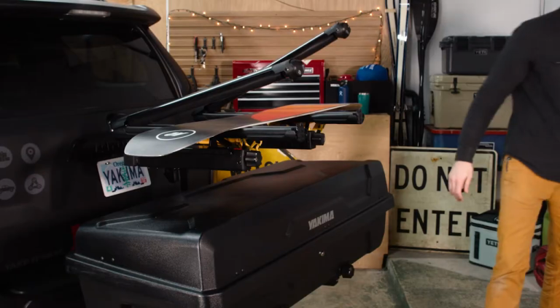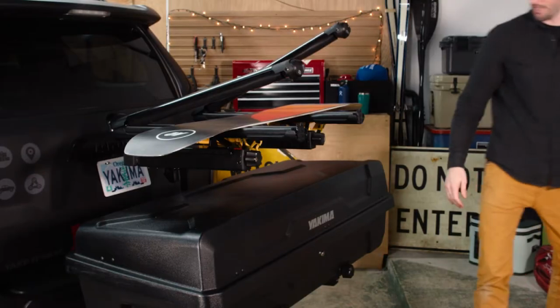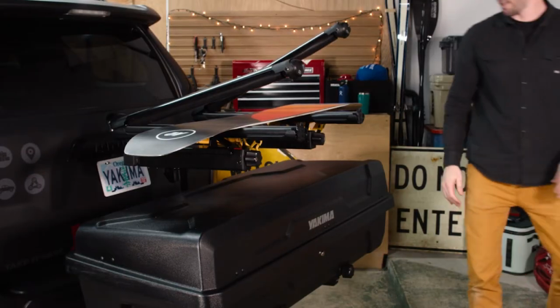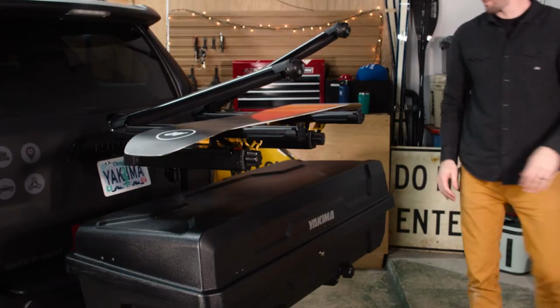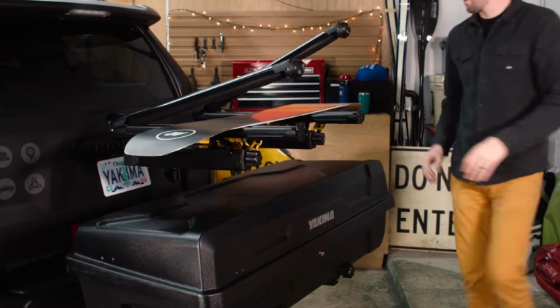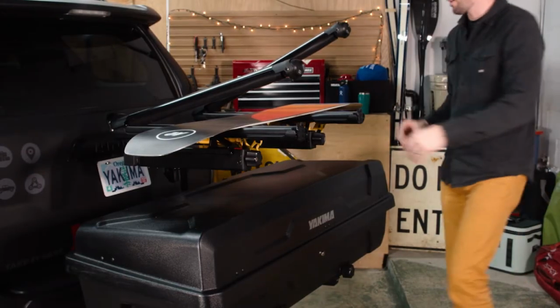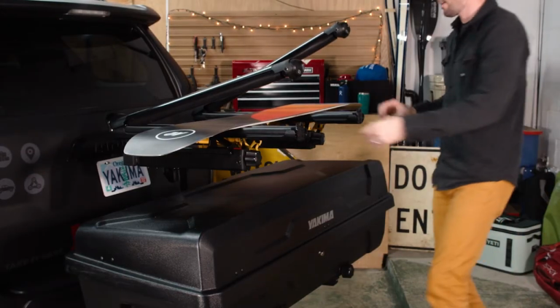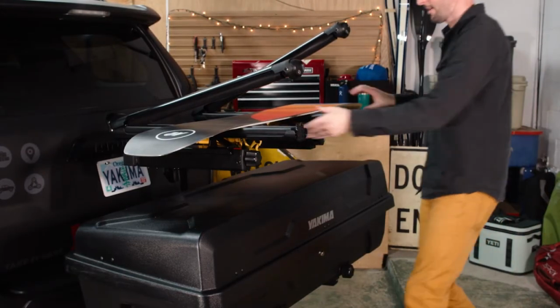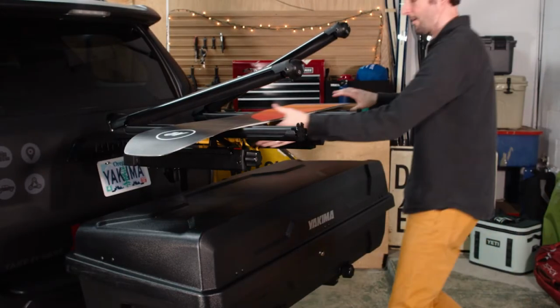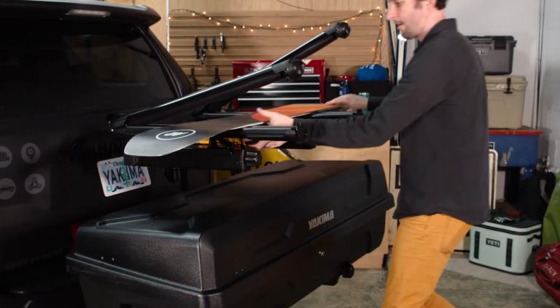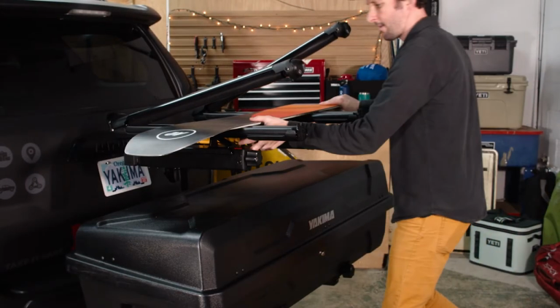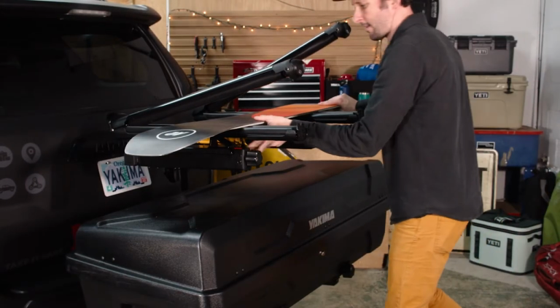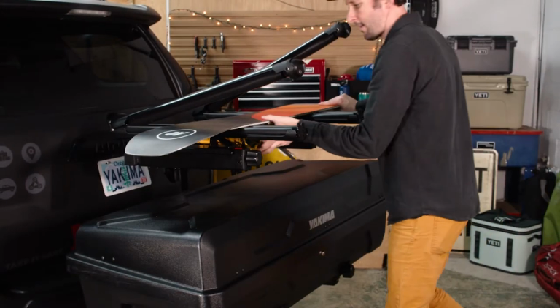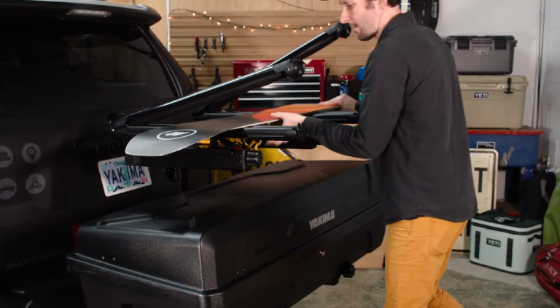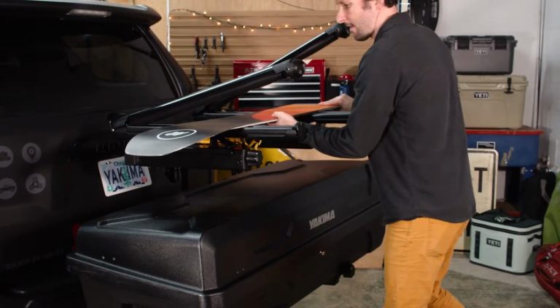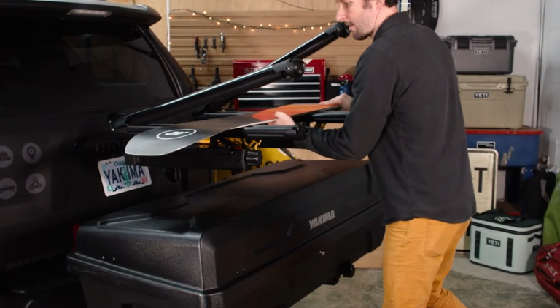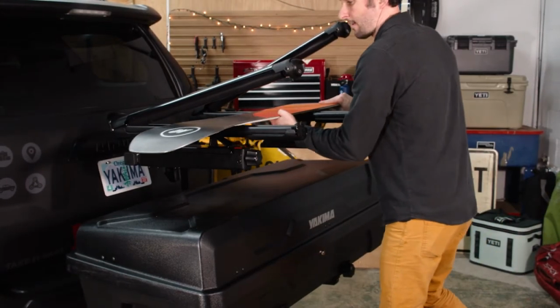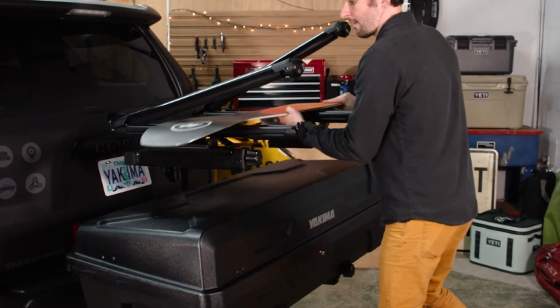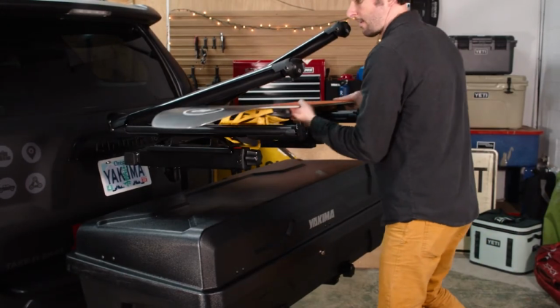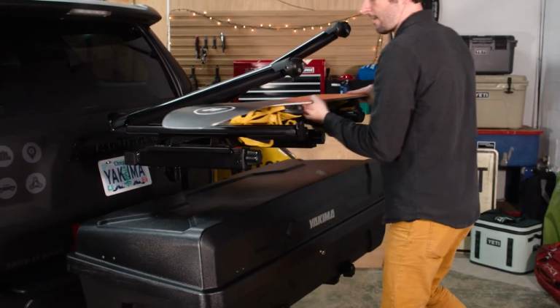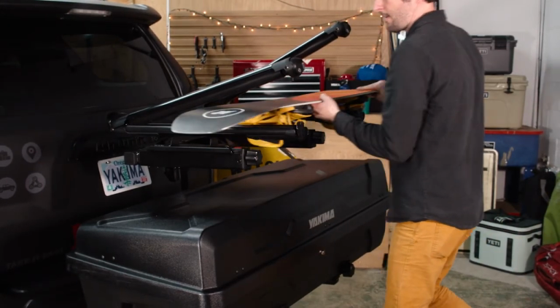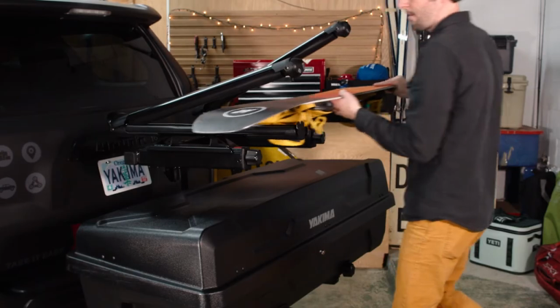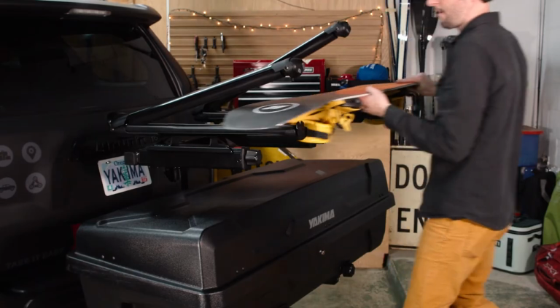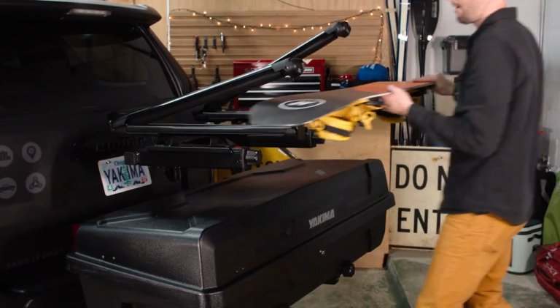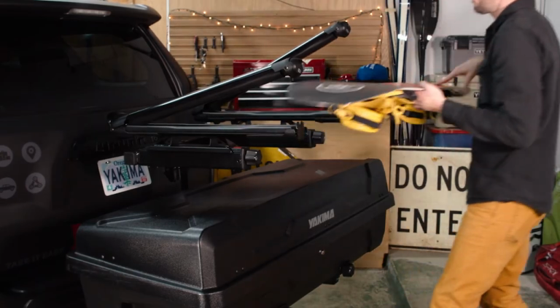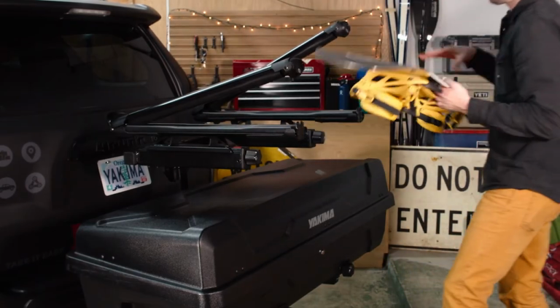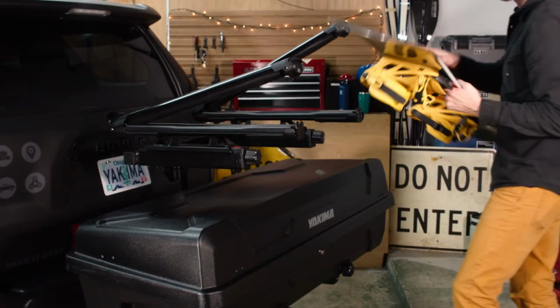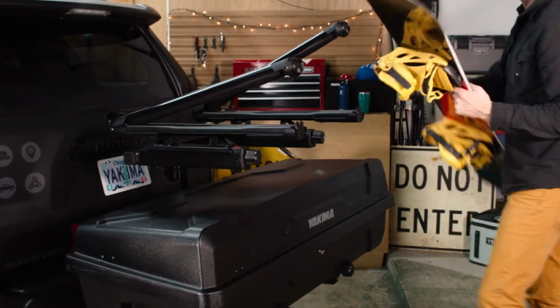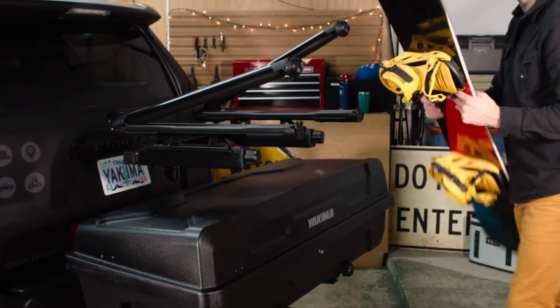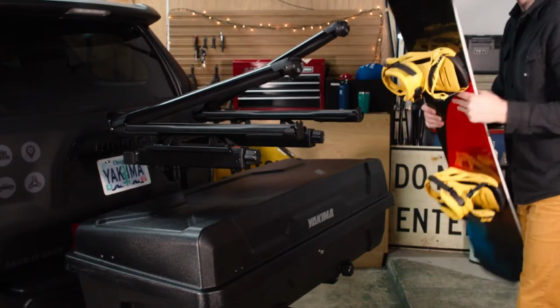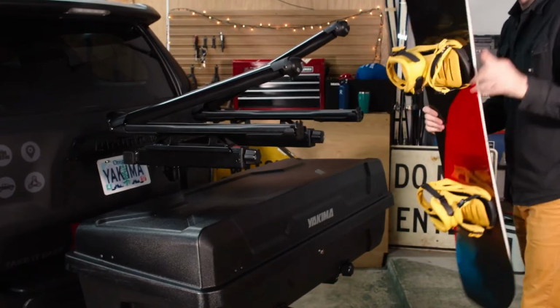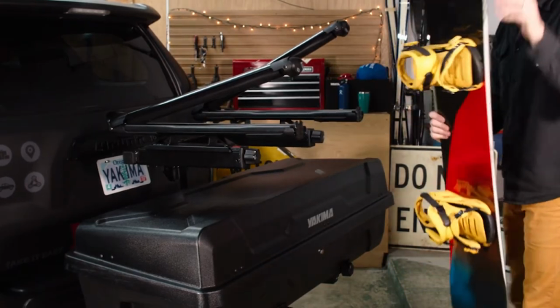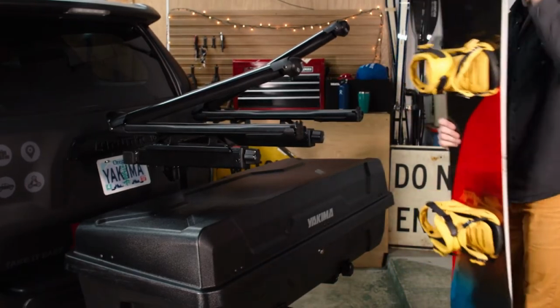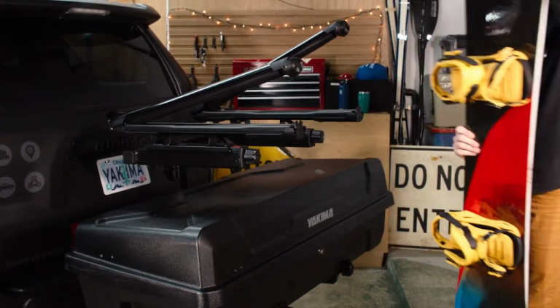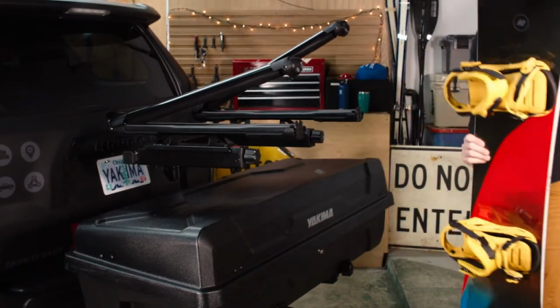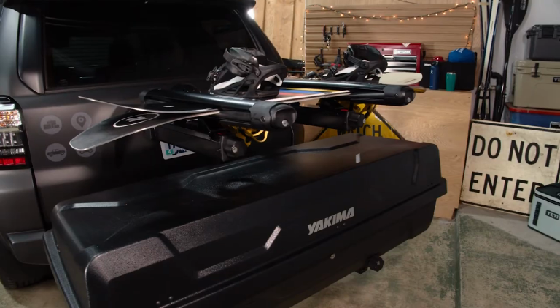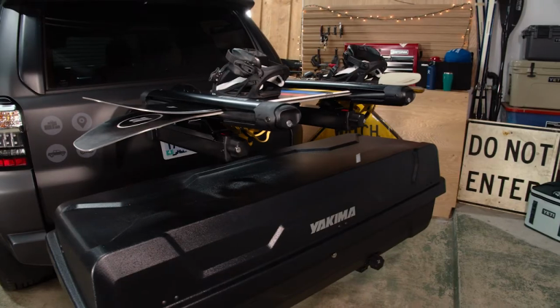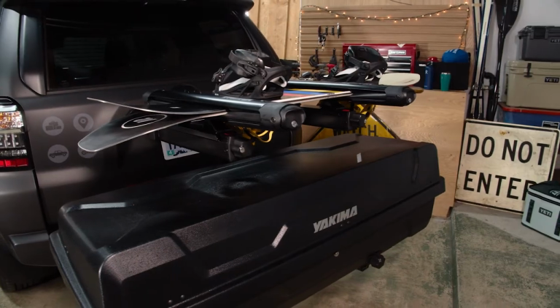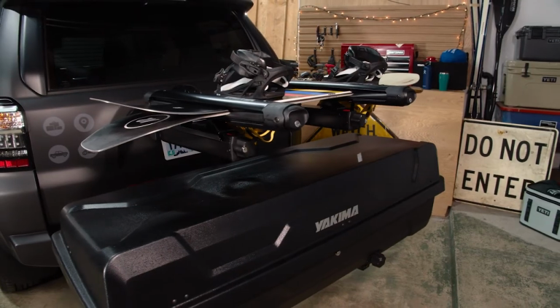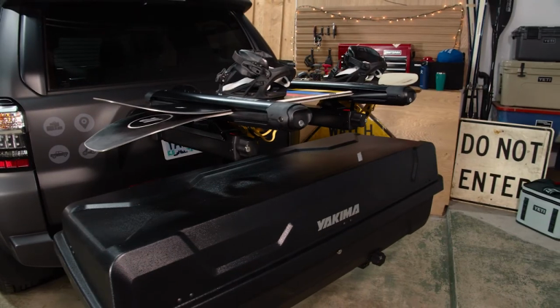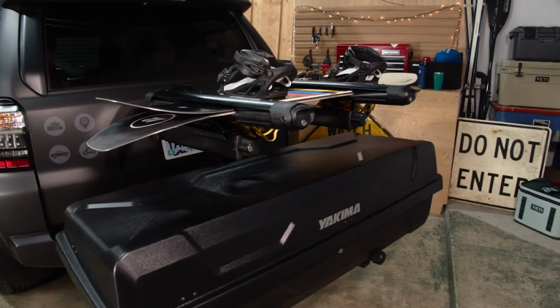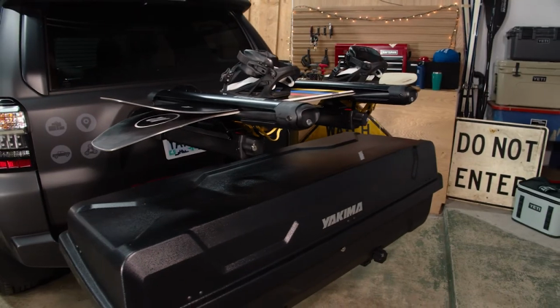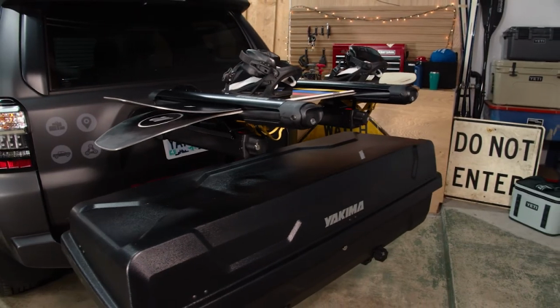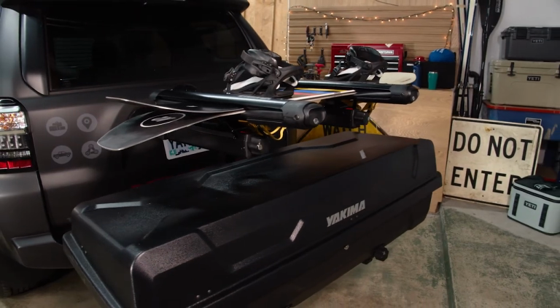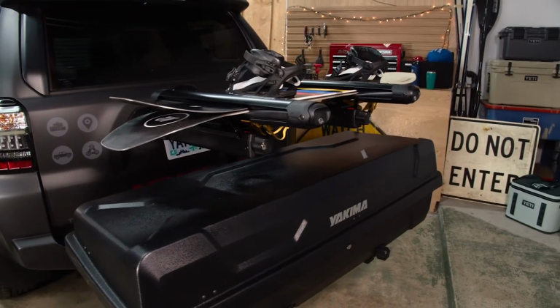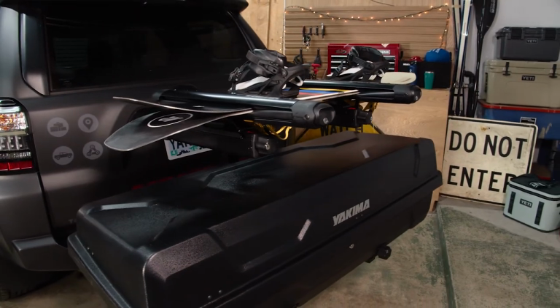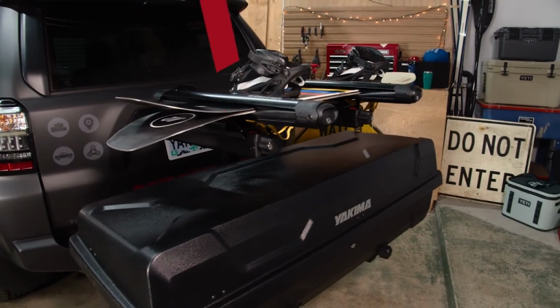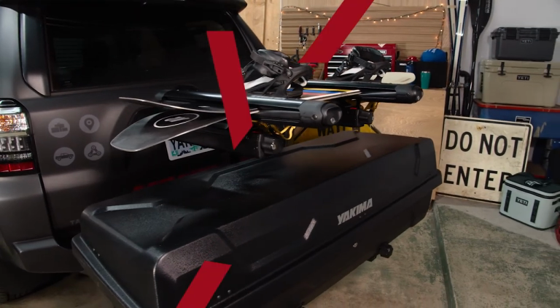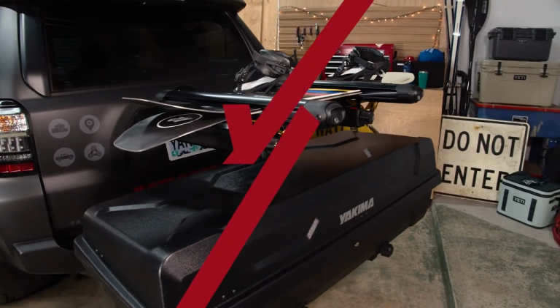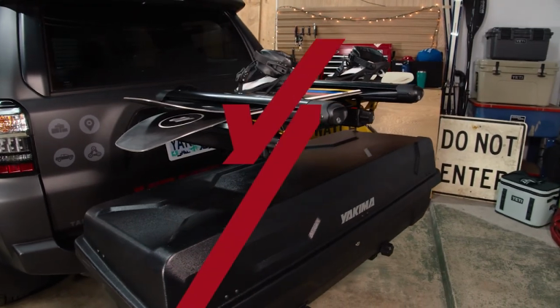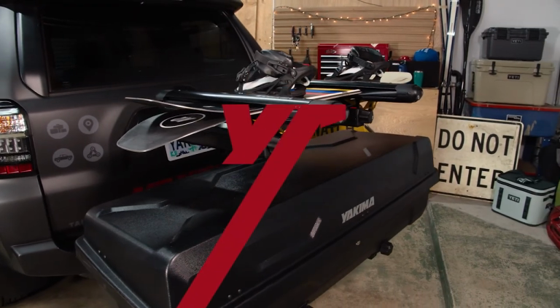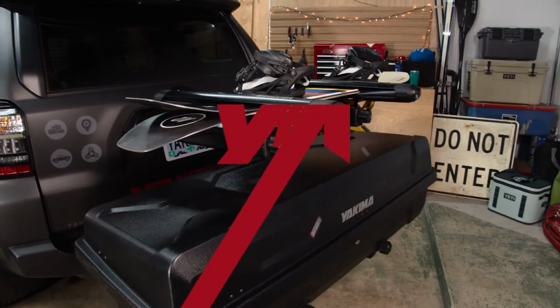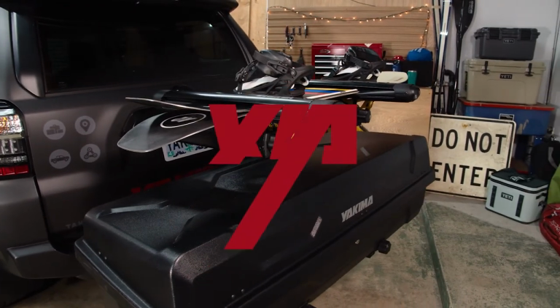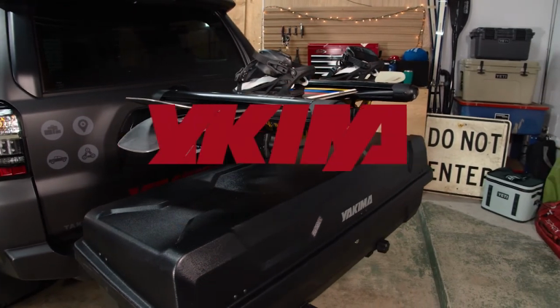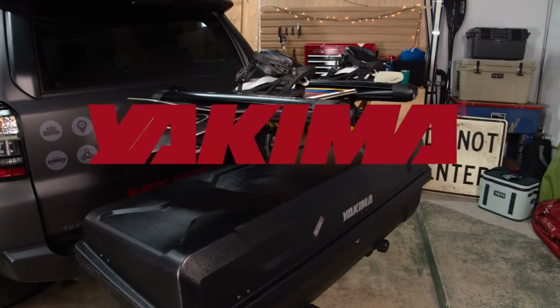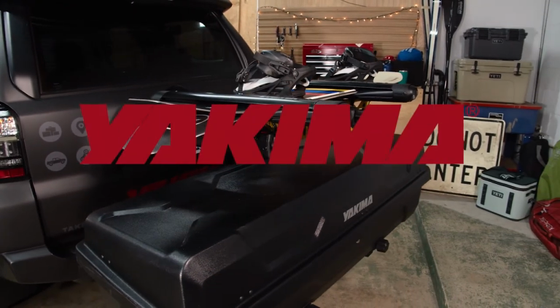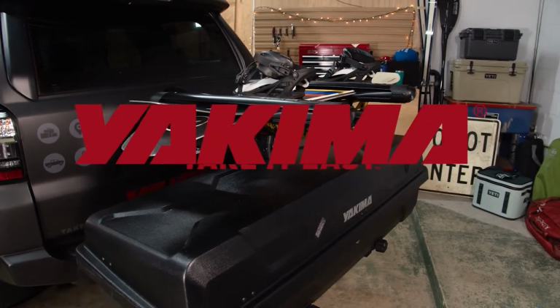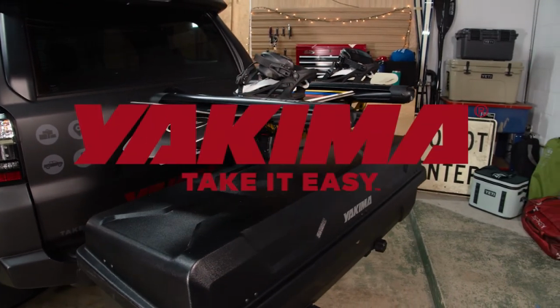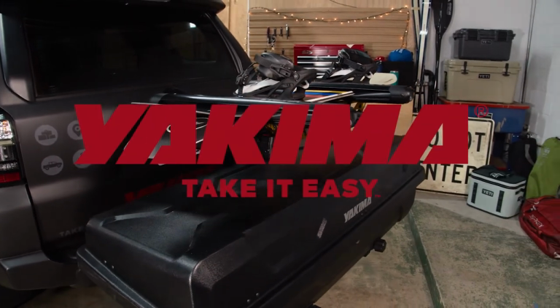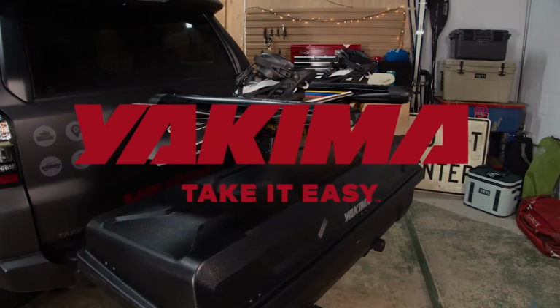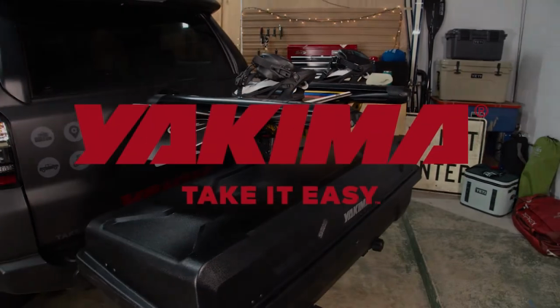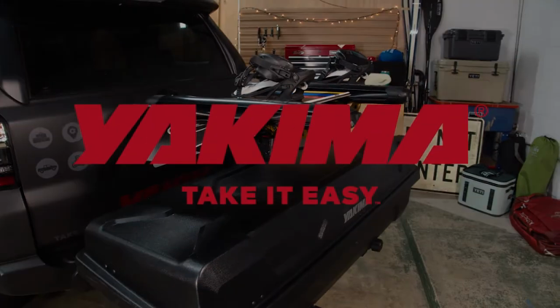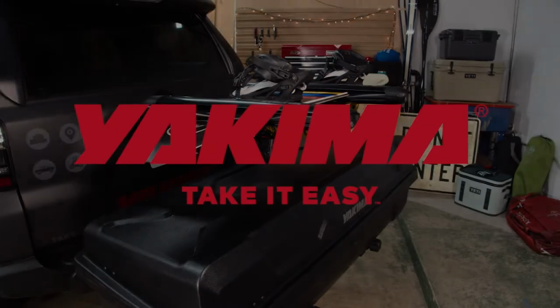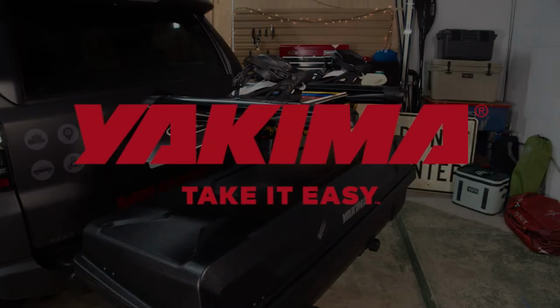For the ultimate snow venture, add the XO Gear Locker and Top Shelf to your system to store your boots and gear. Now get out and take it easy.